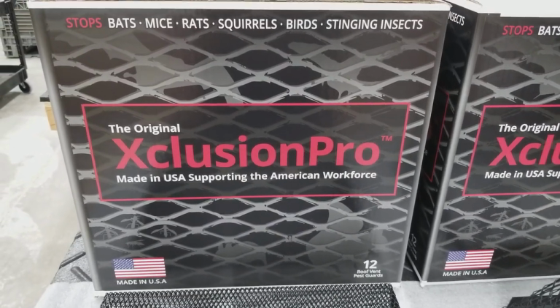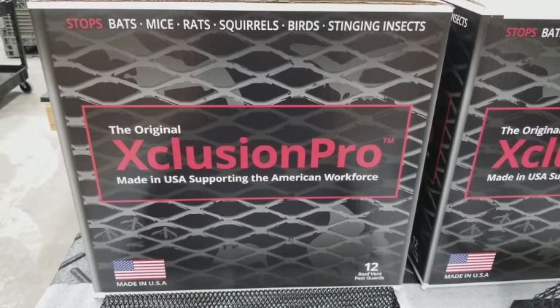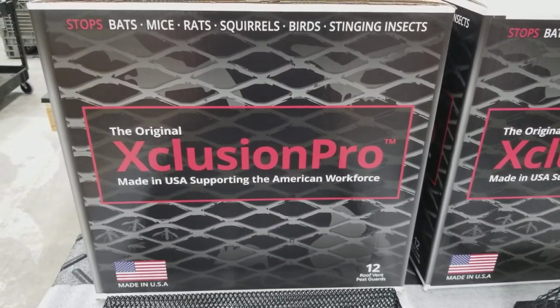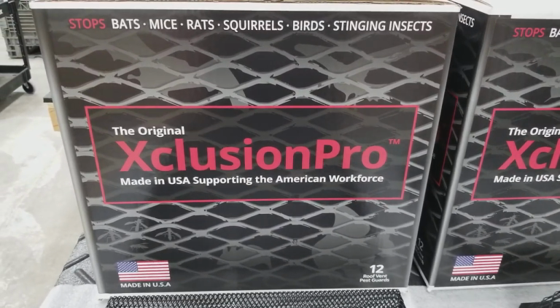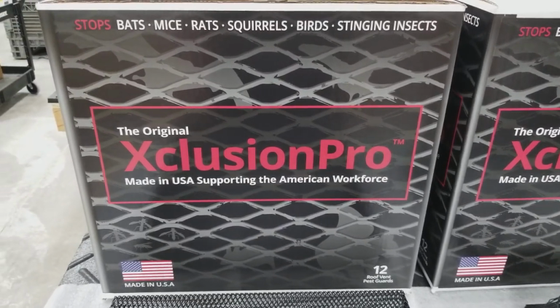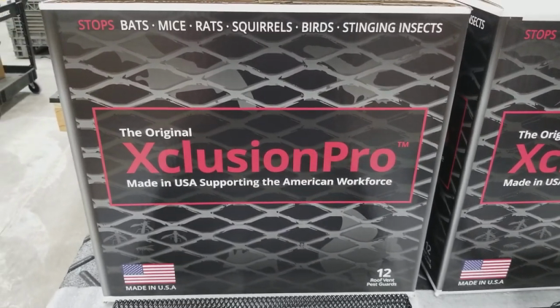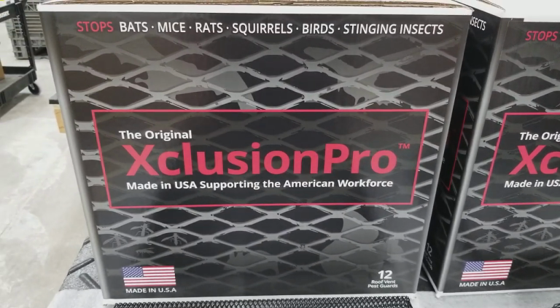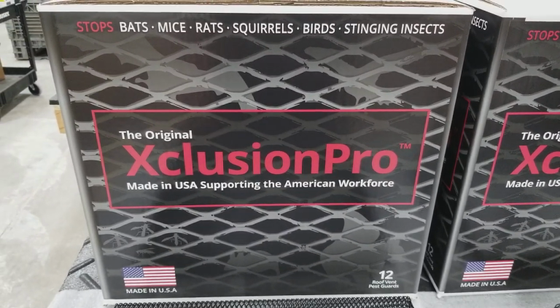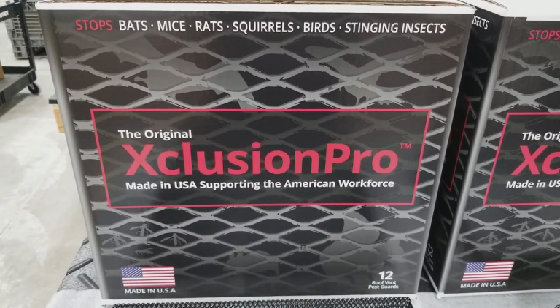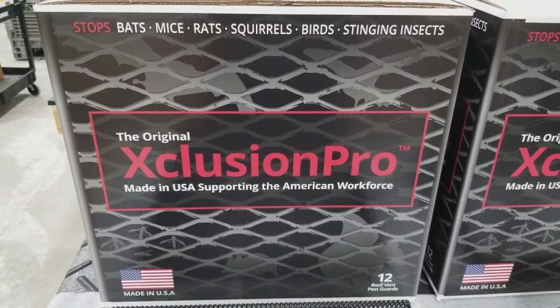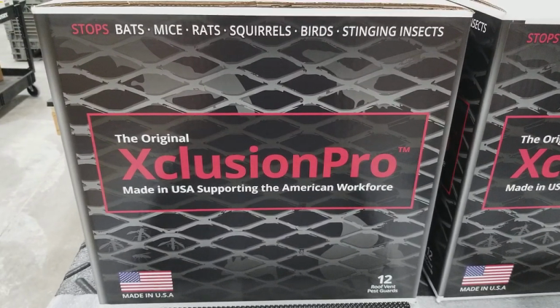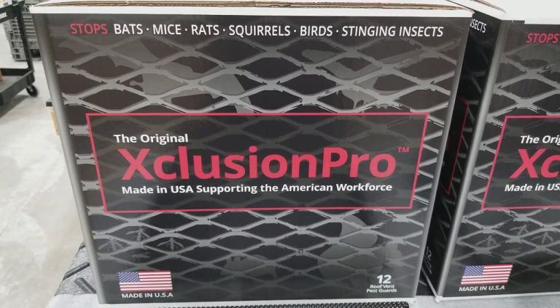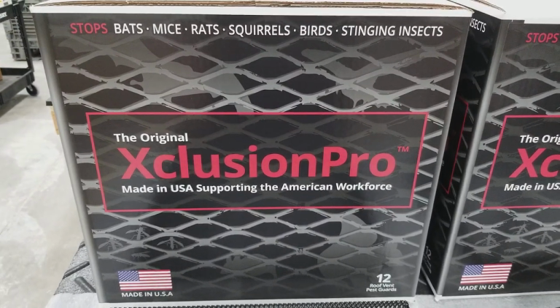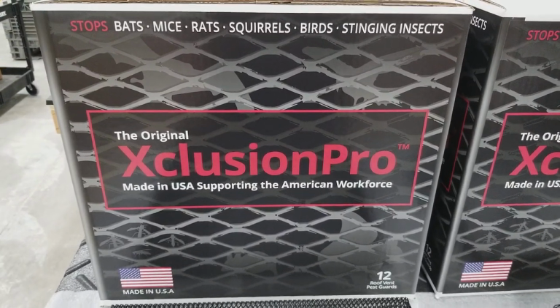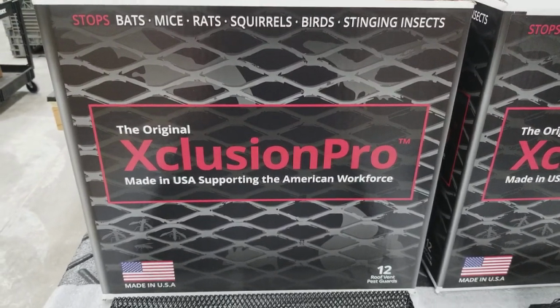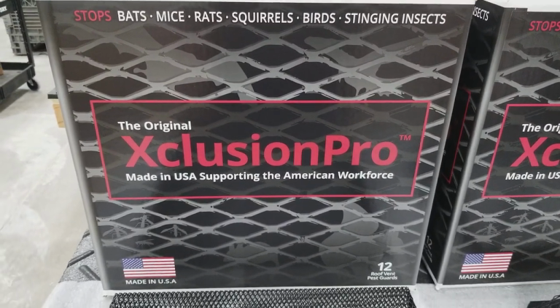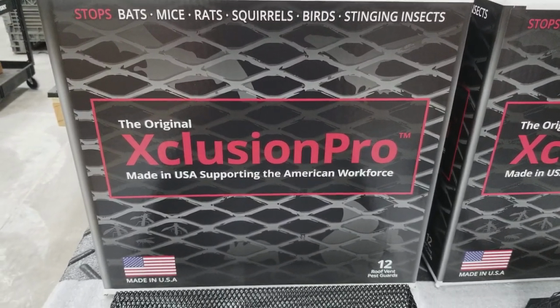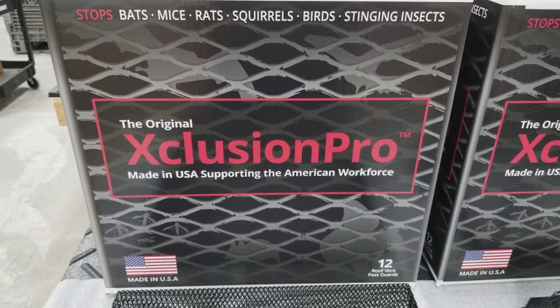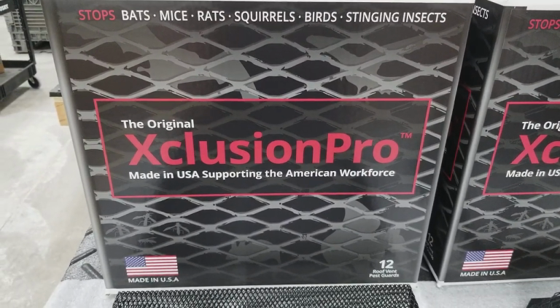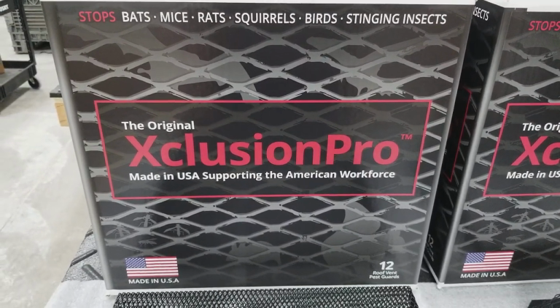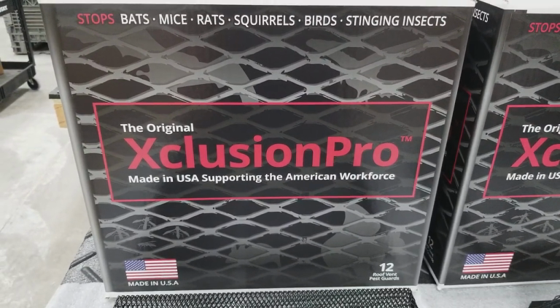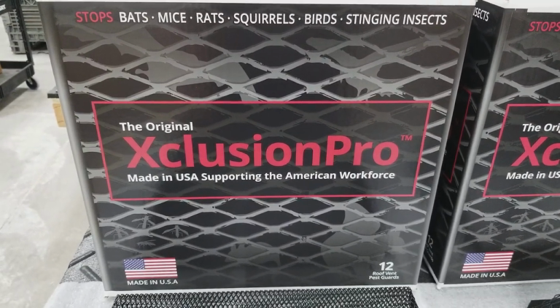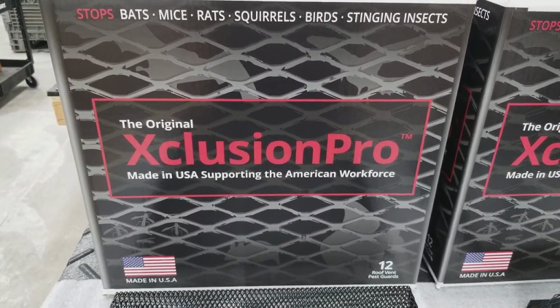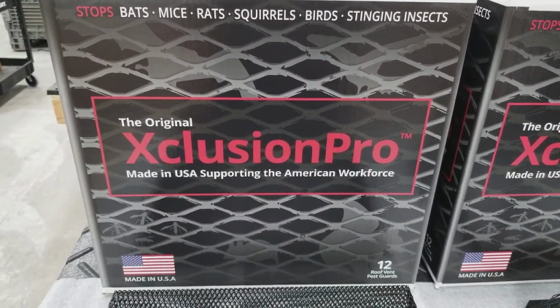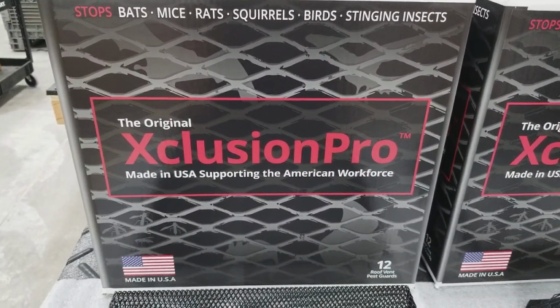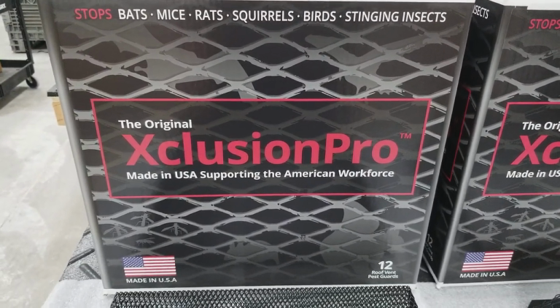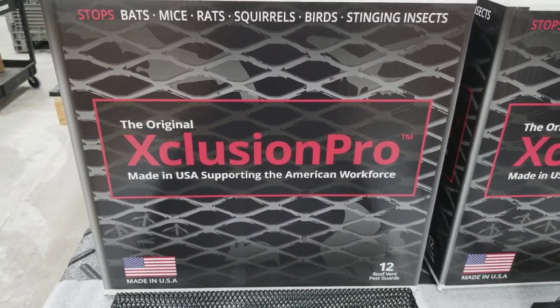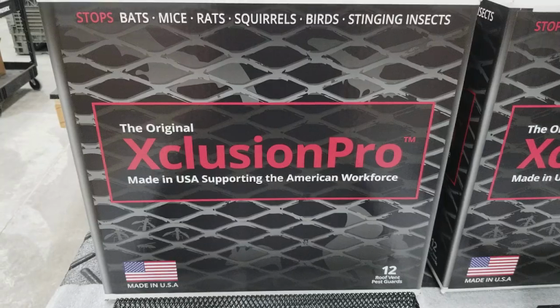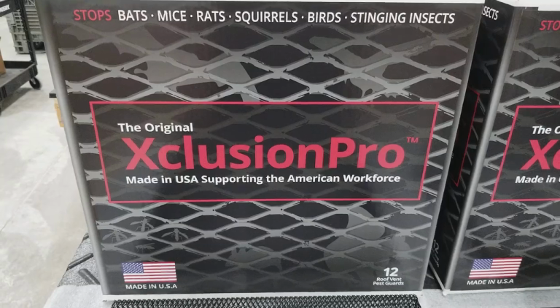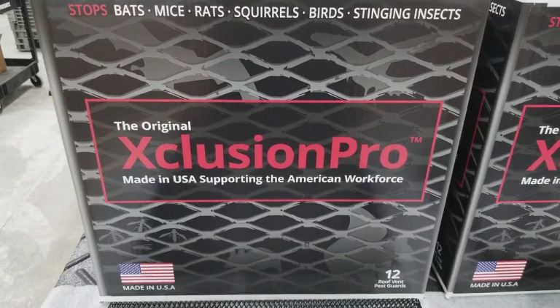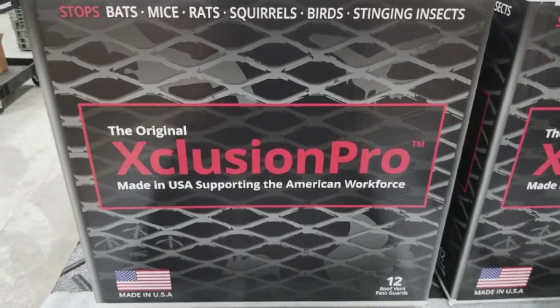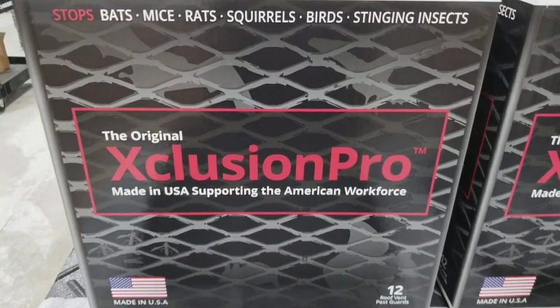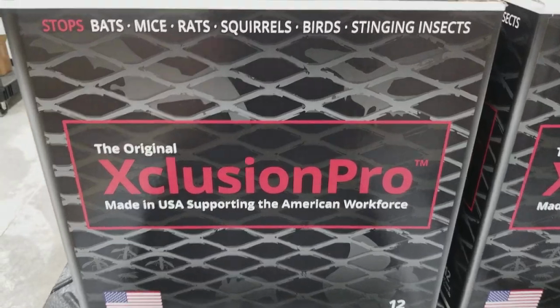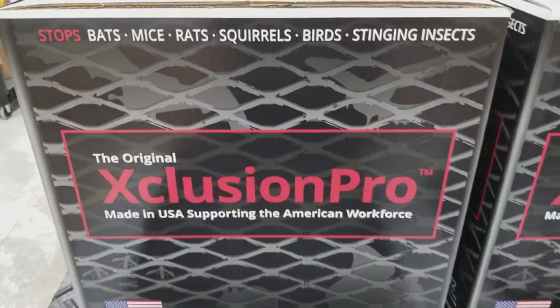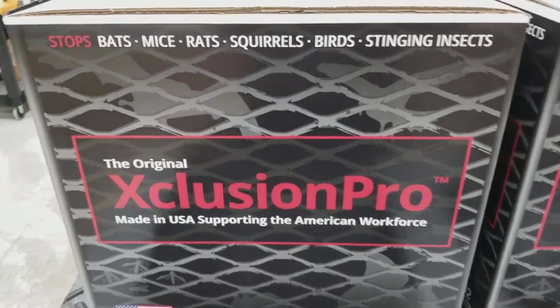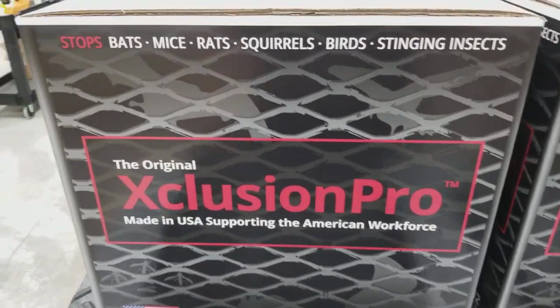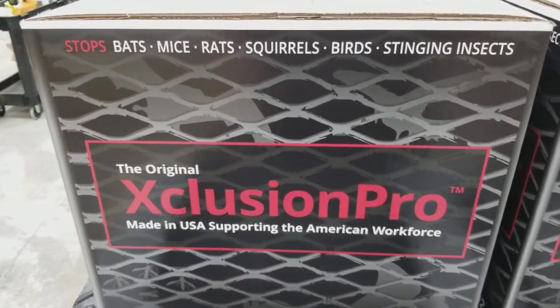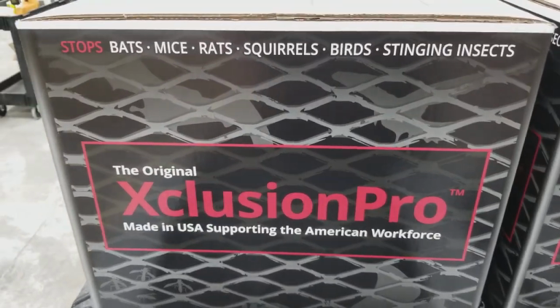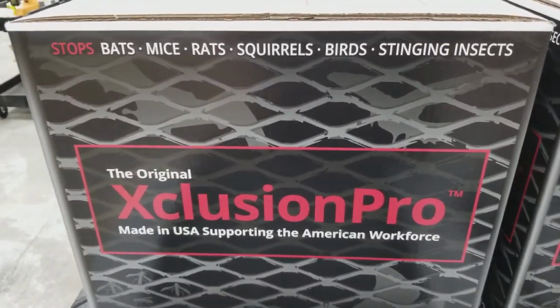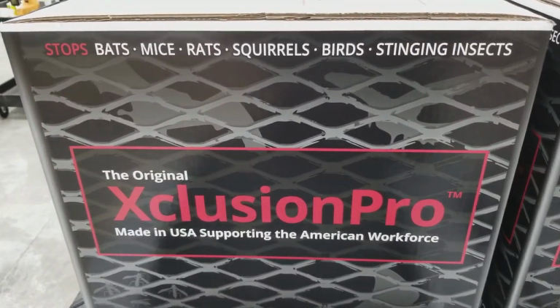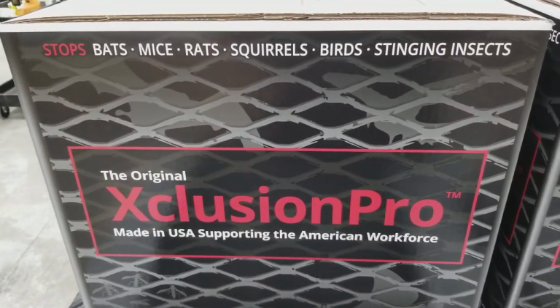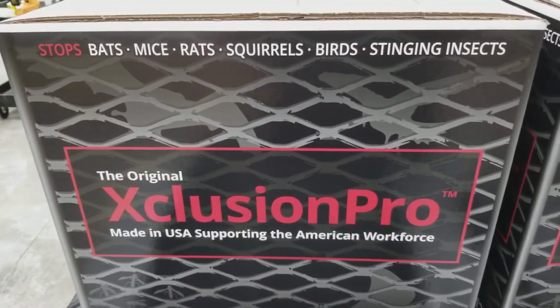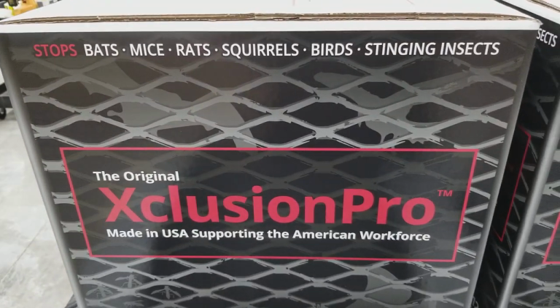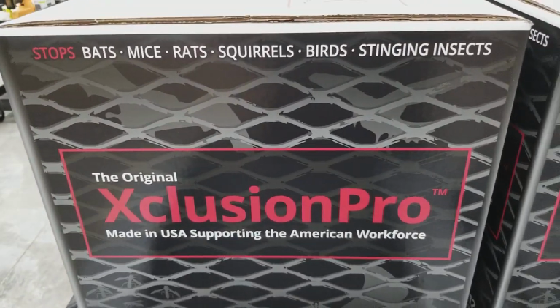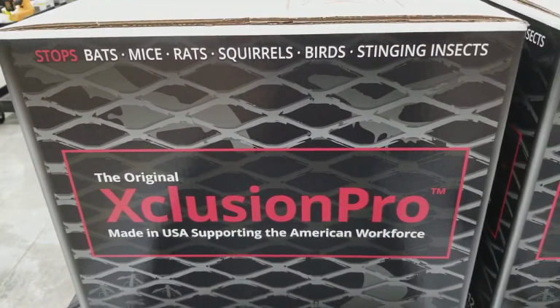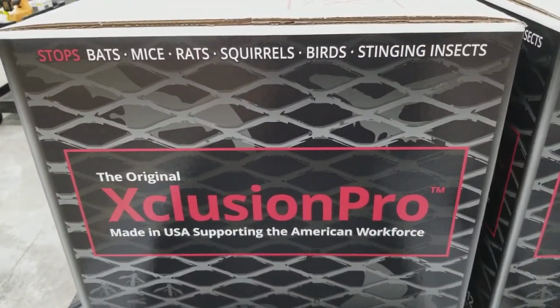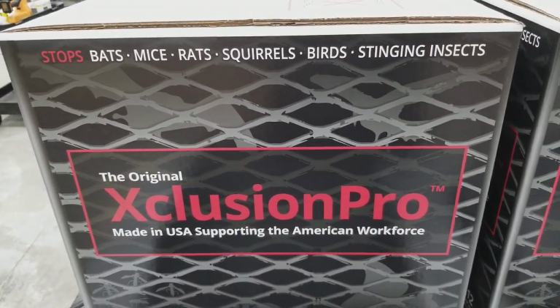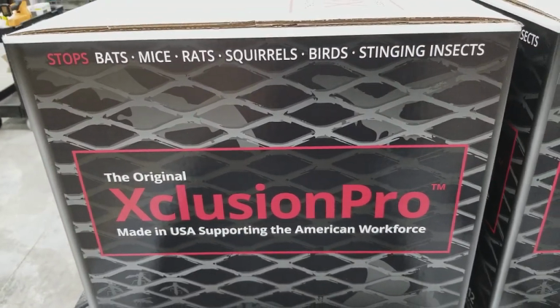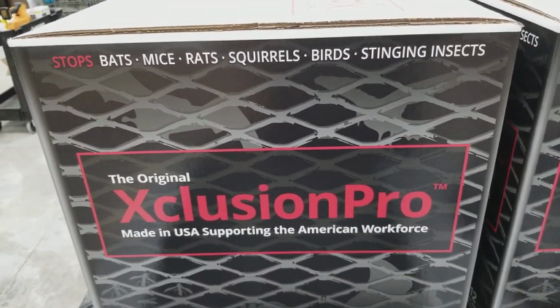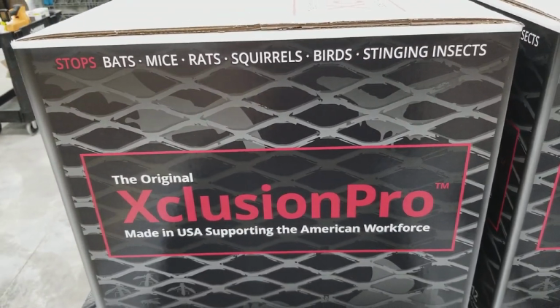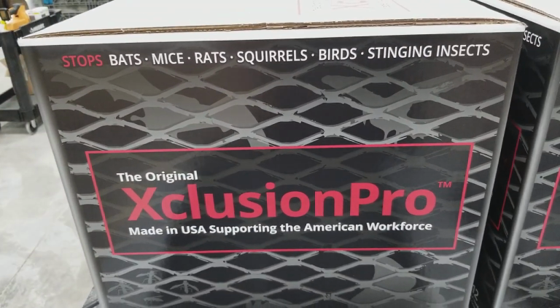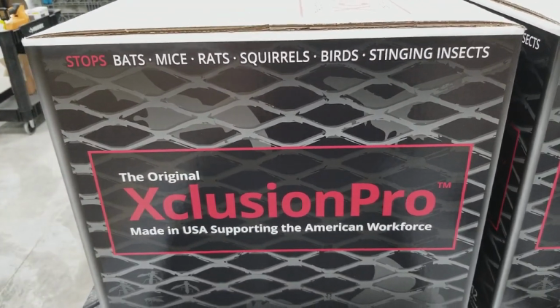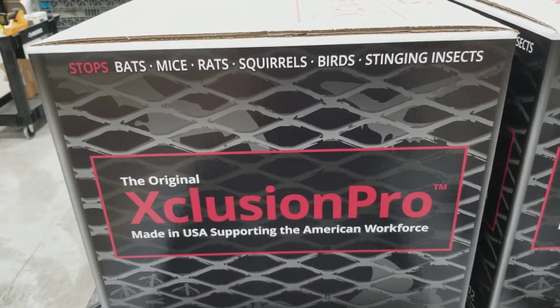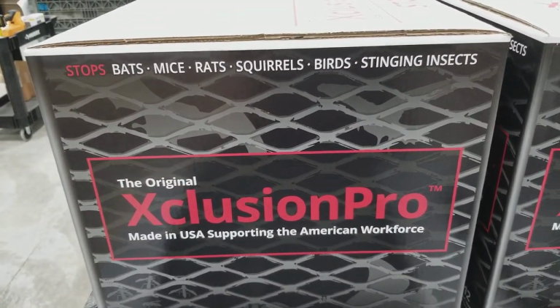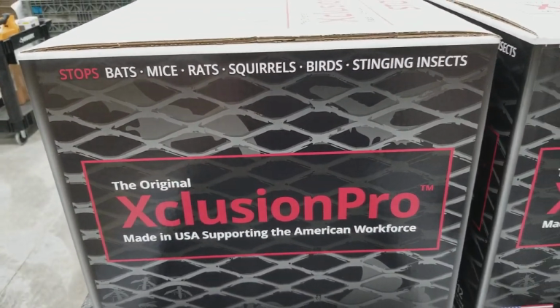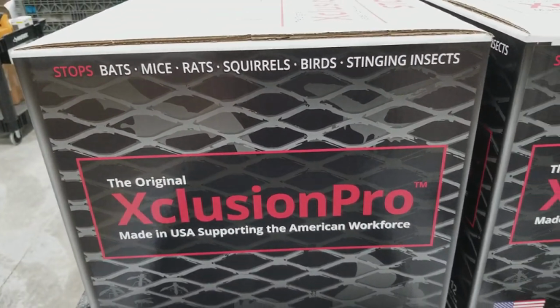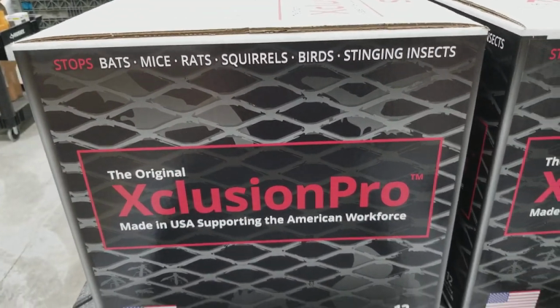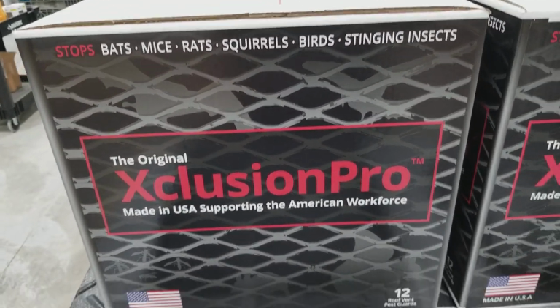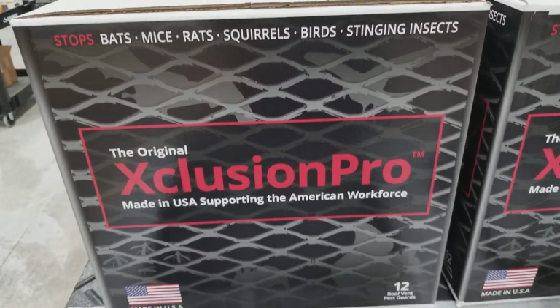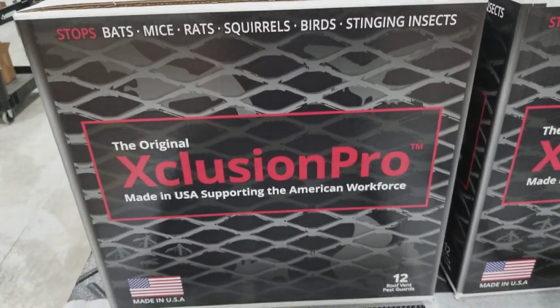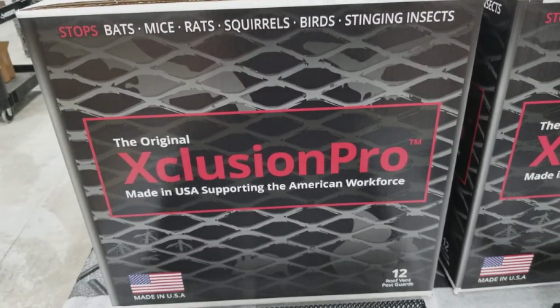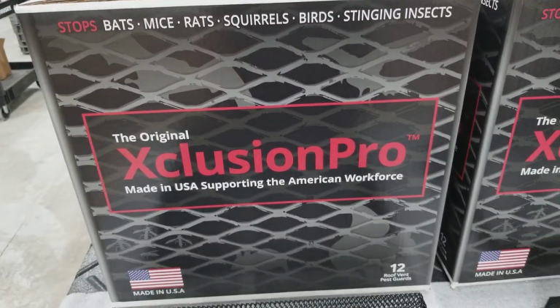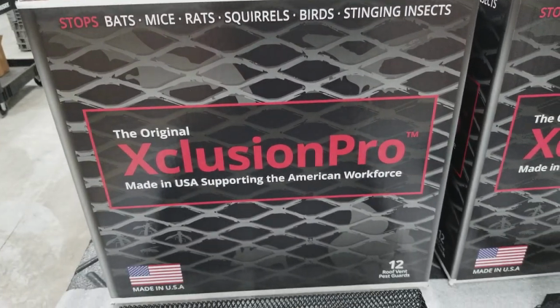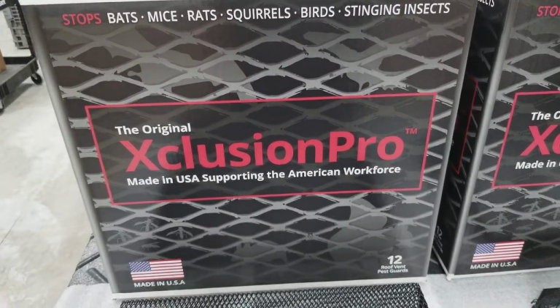The new Exclusion Pro is a roof vent pest guard that will stop bats, mice, rats, squirrels, birds, and stinging insects.